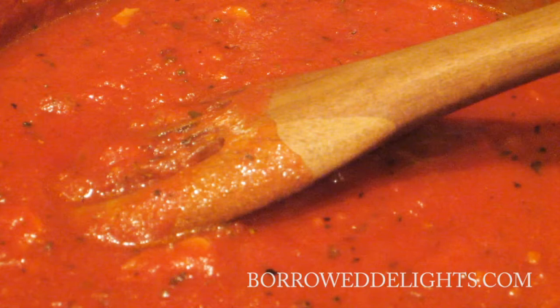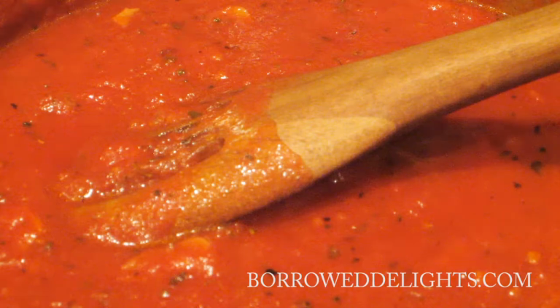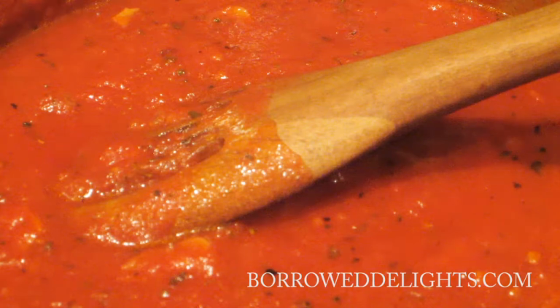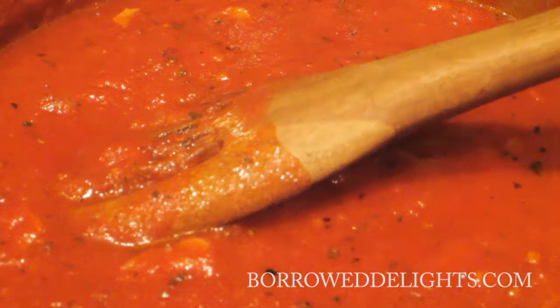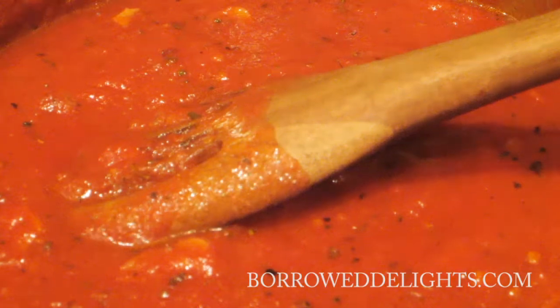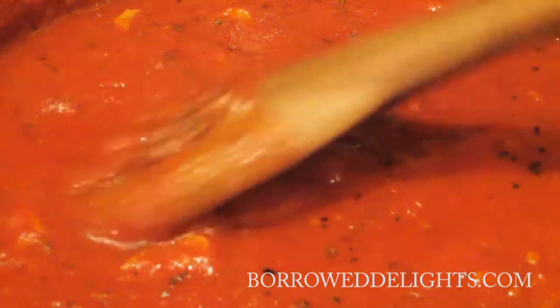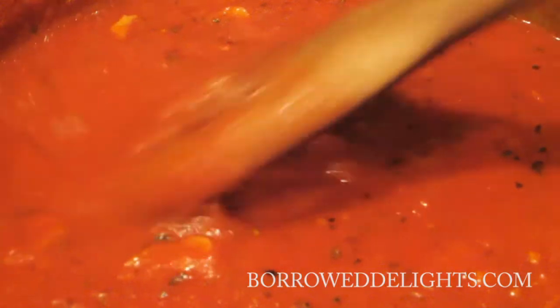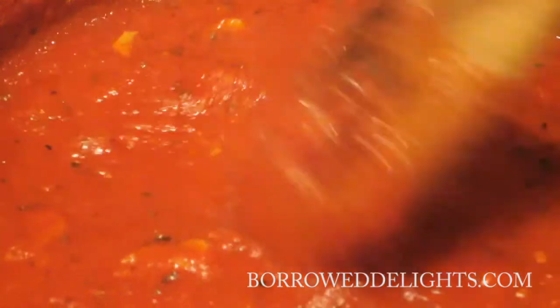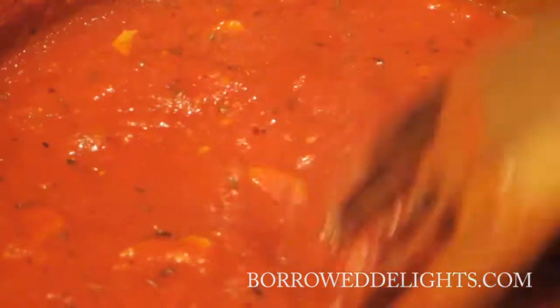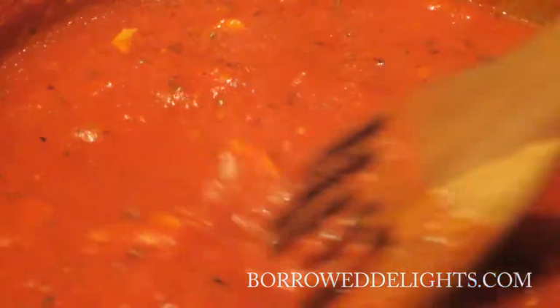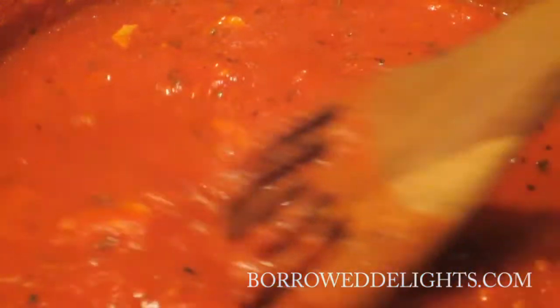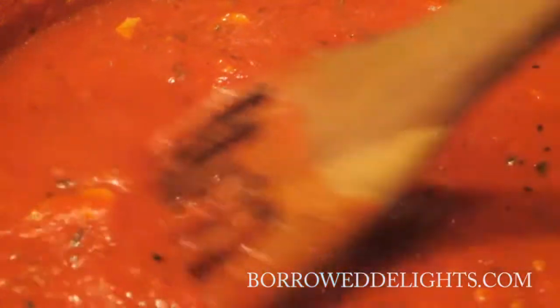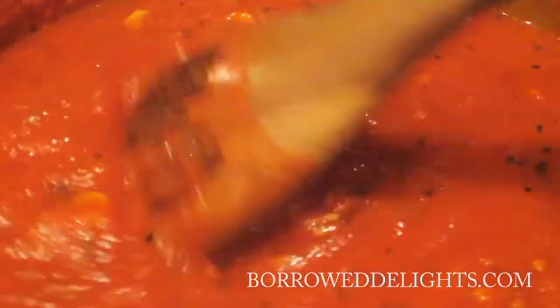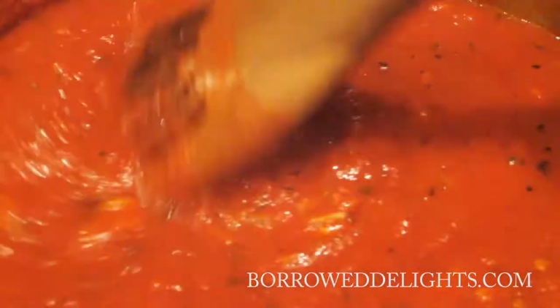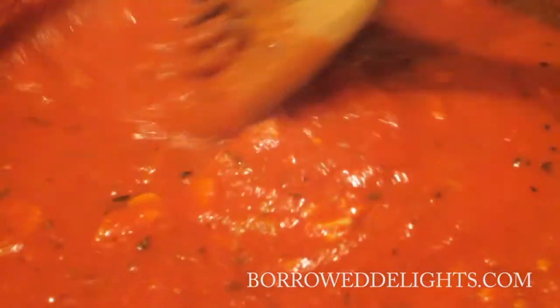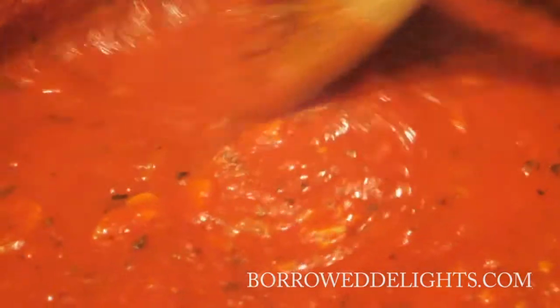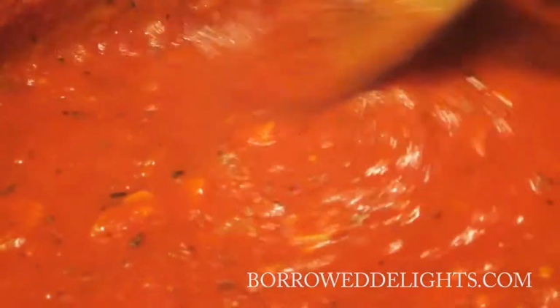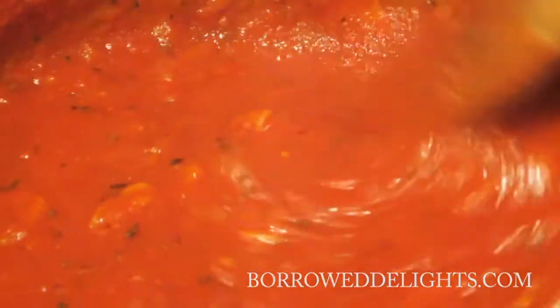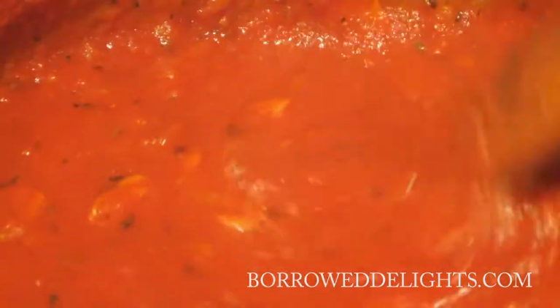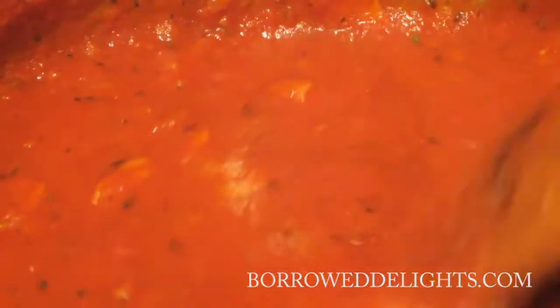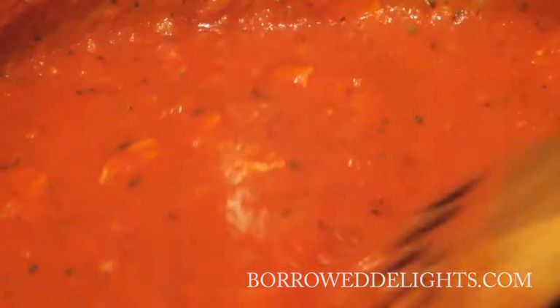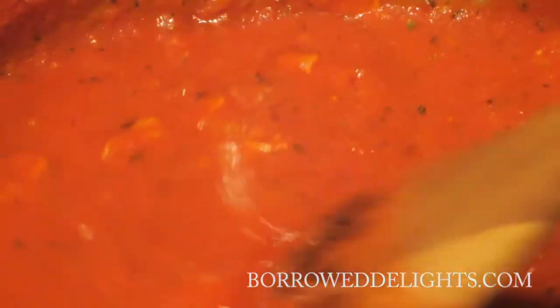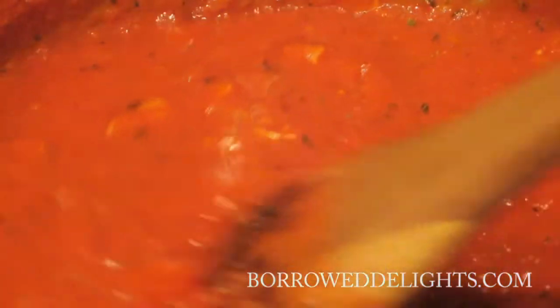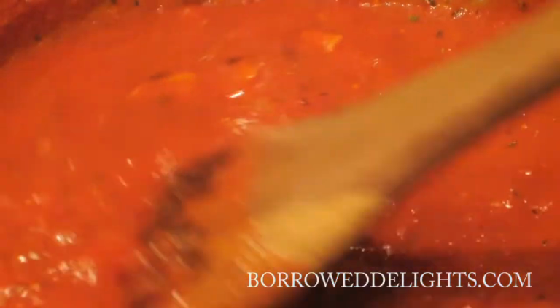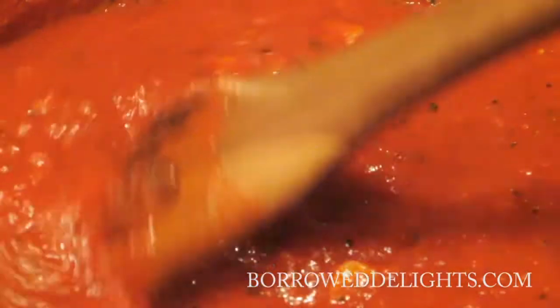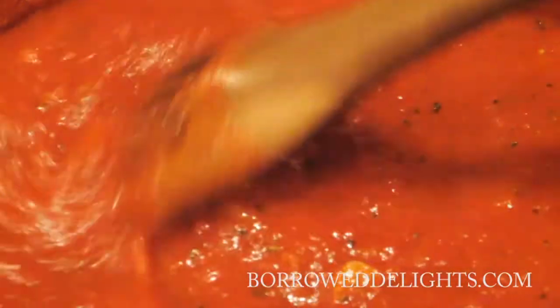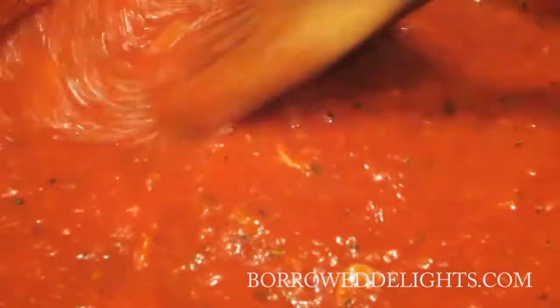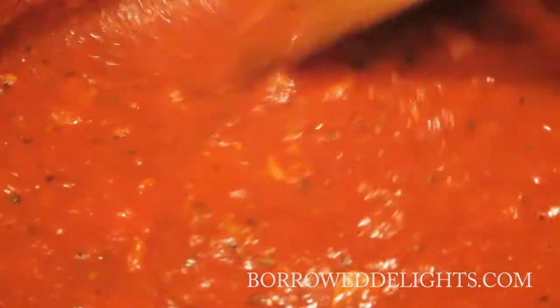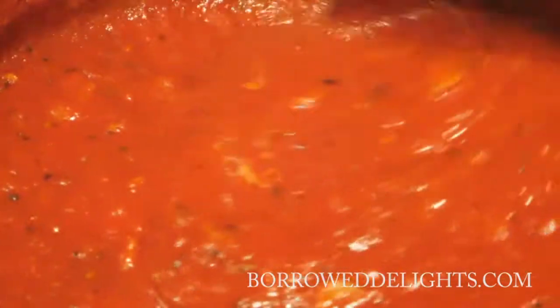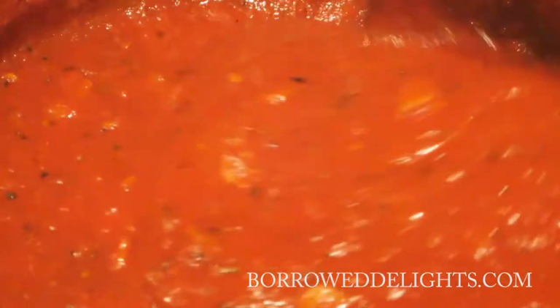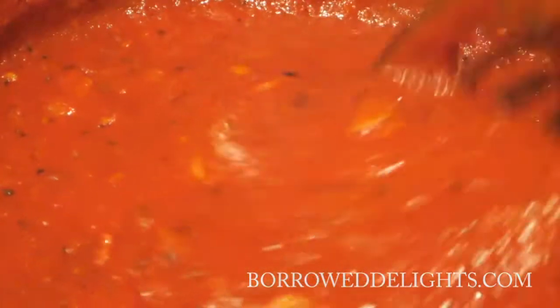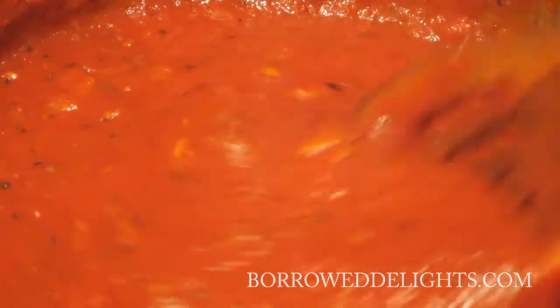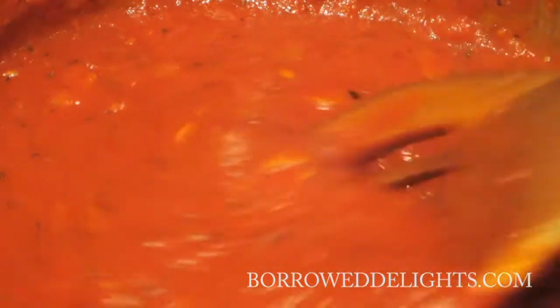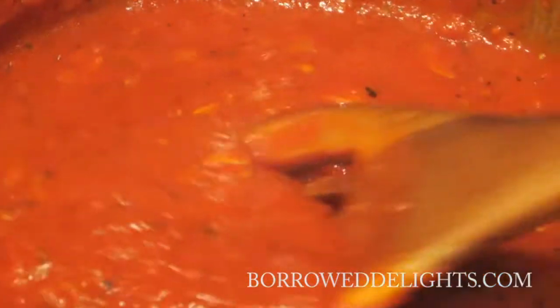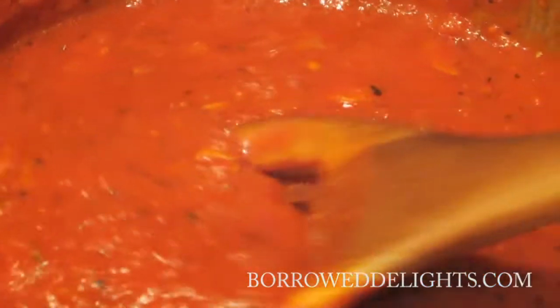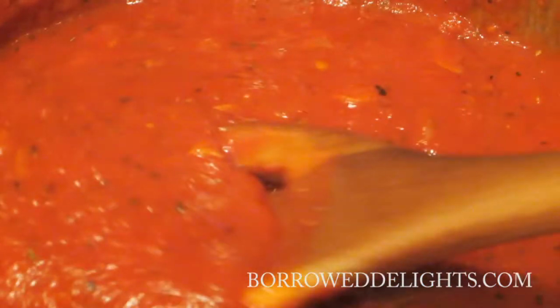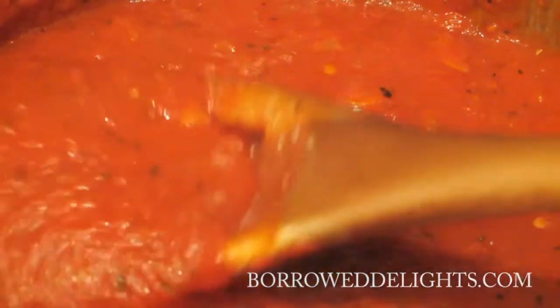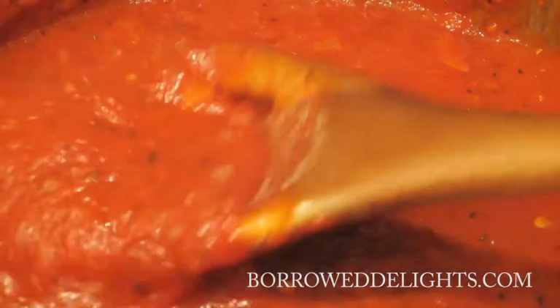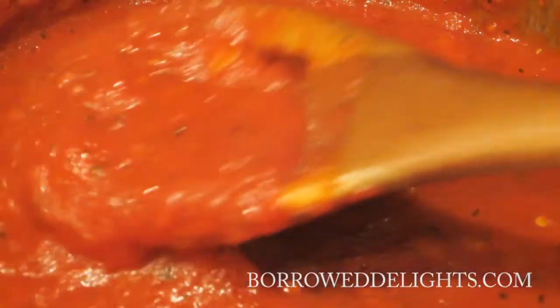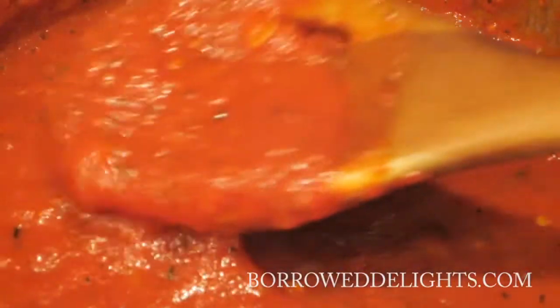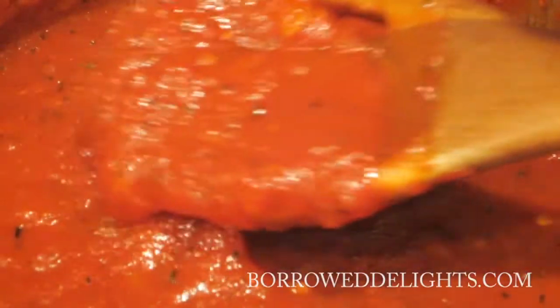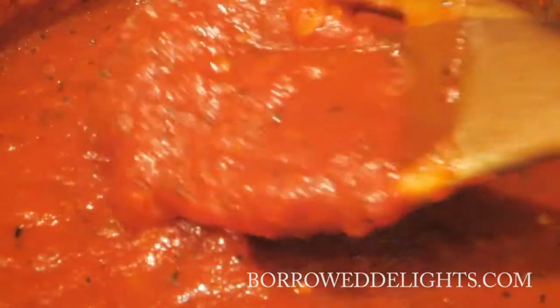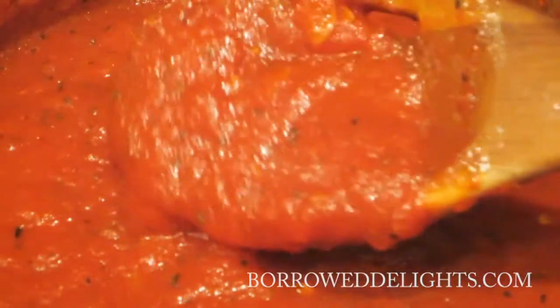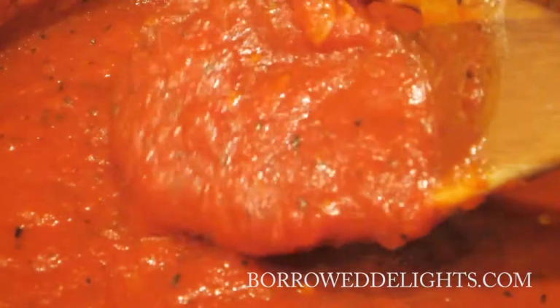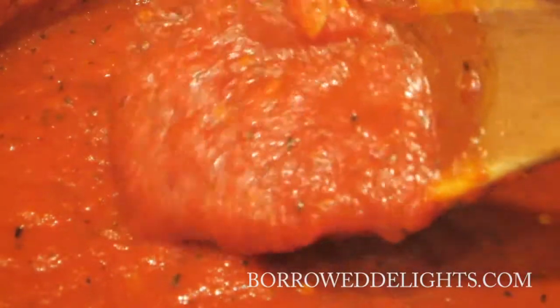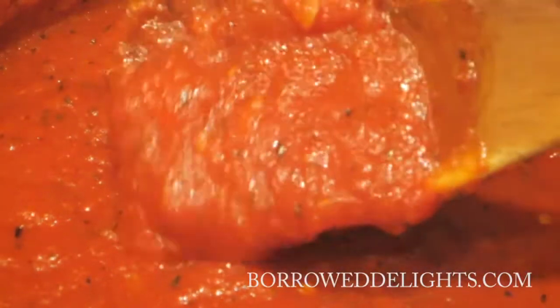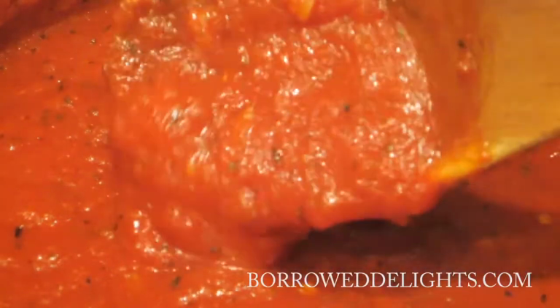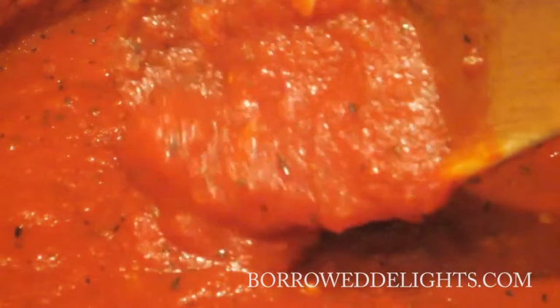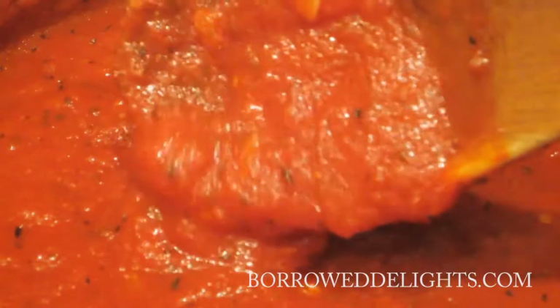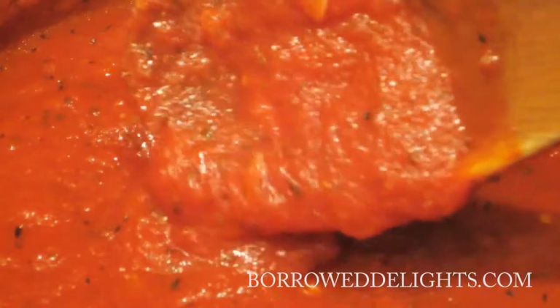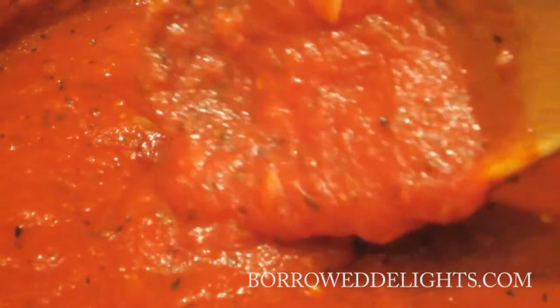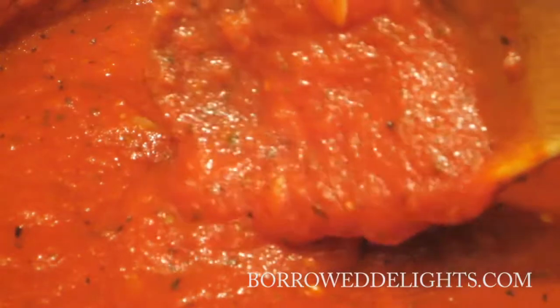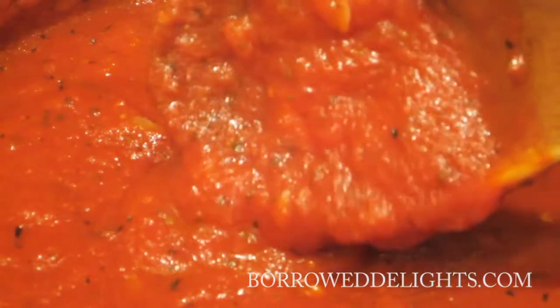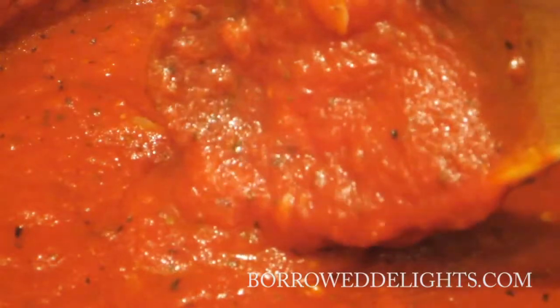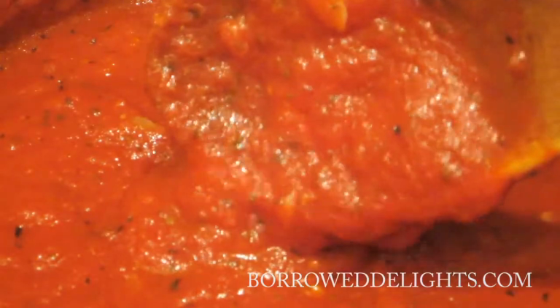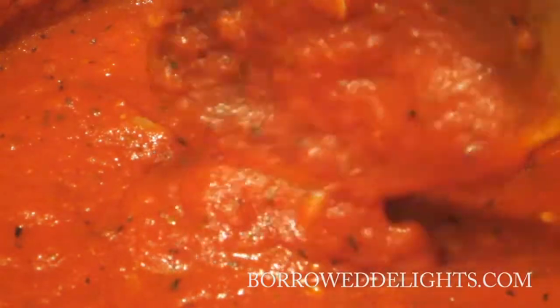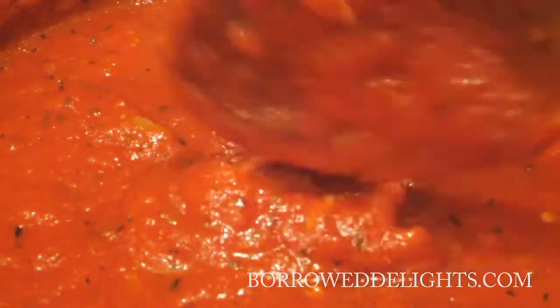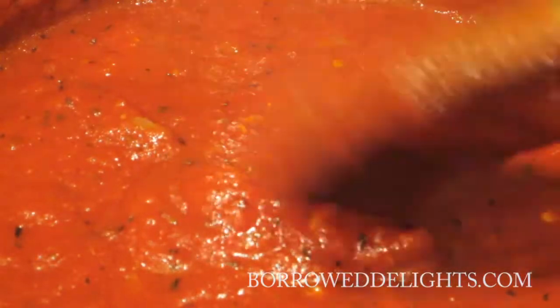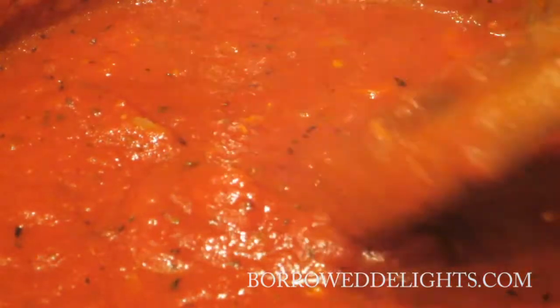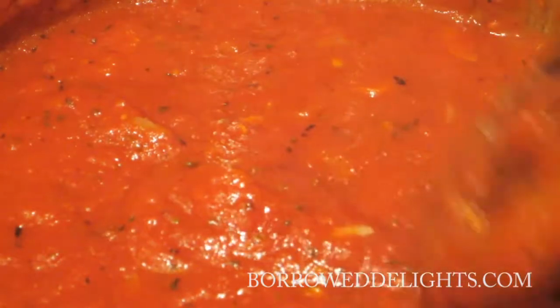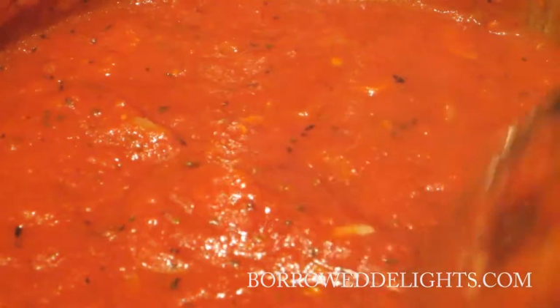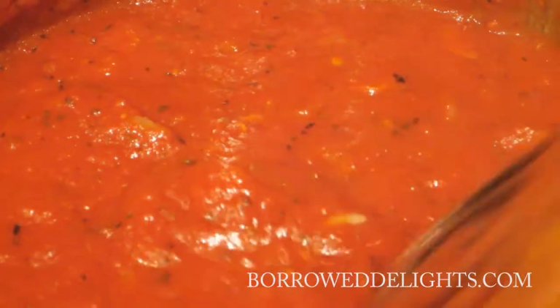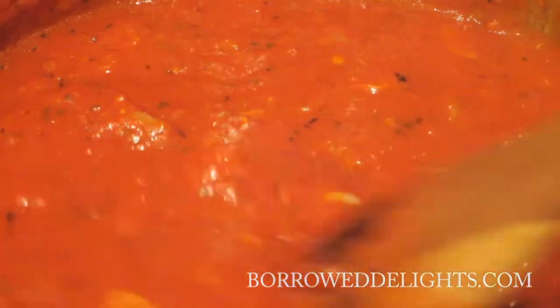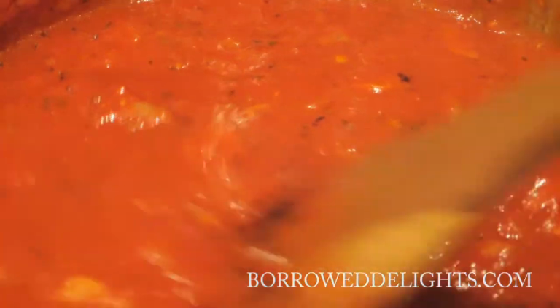Hi guys, this is Chica with Boro Delights and on this episode I'm going to share with you how to make homemade marinara sauce.